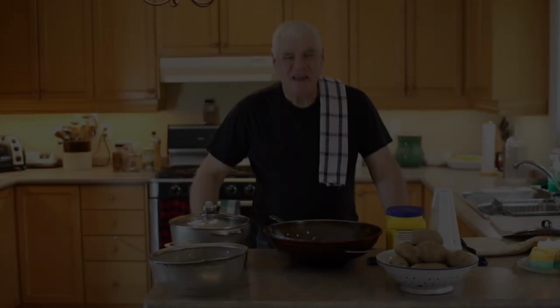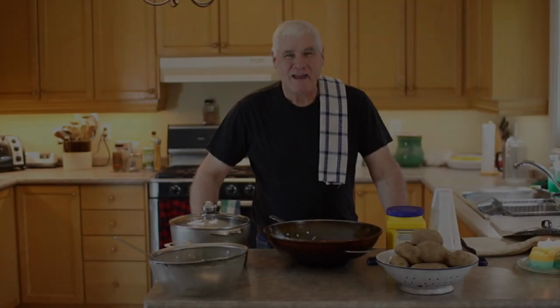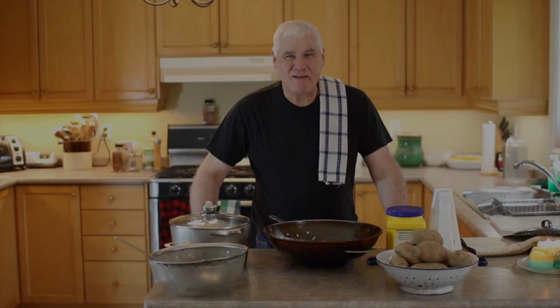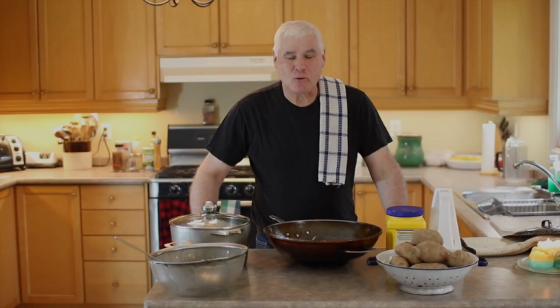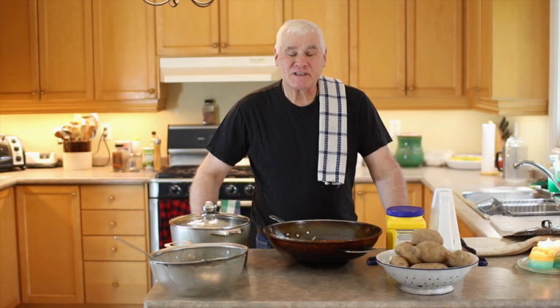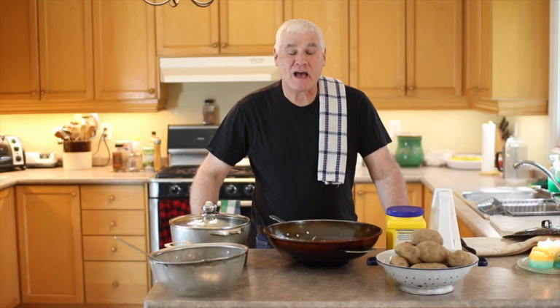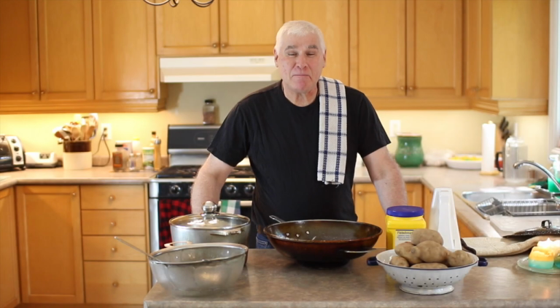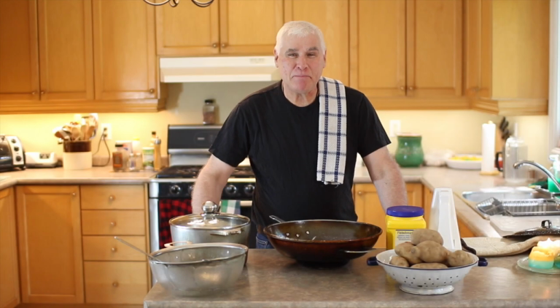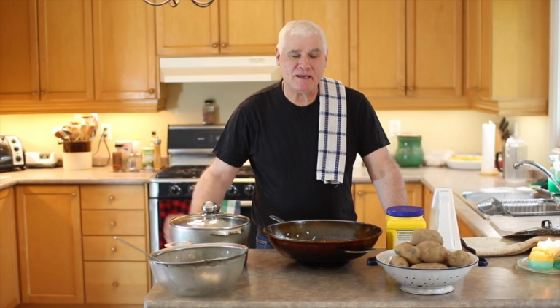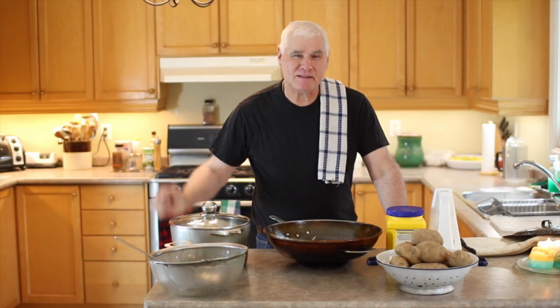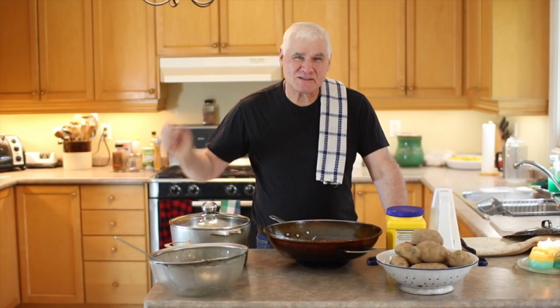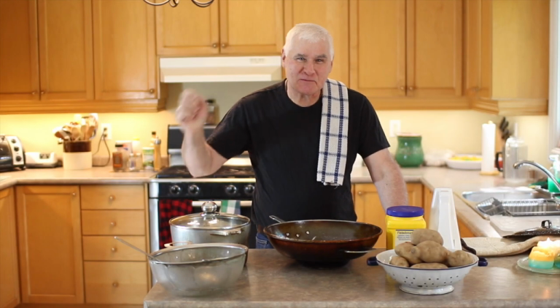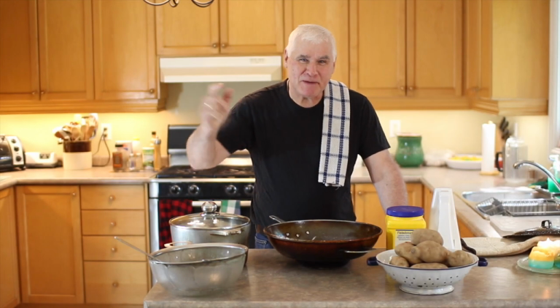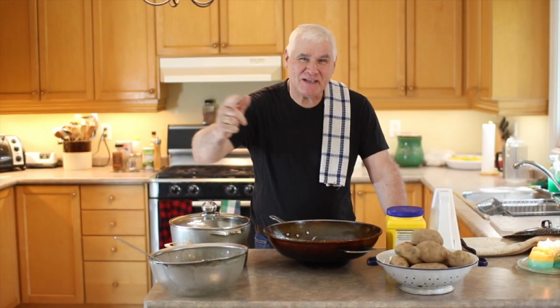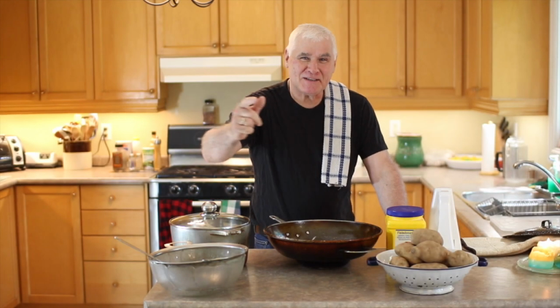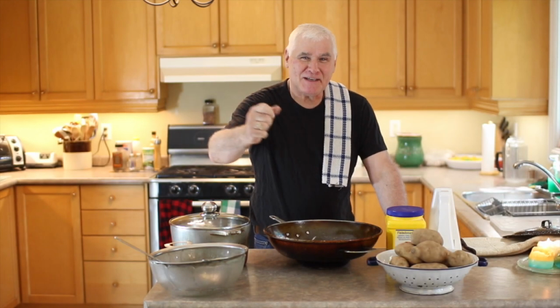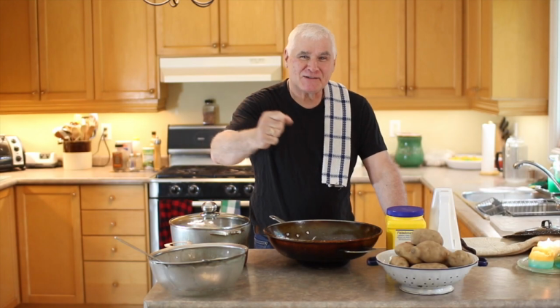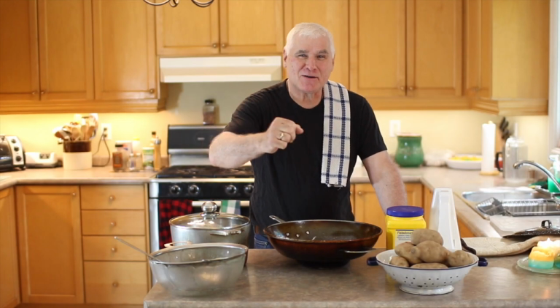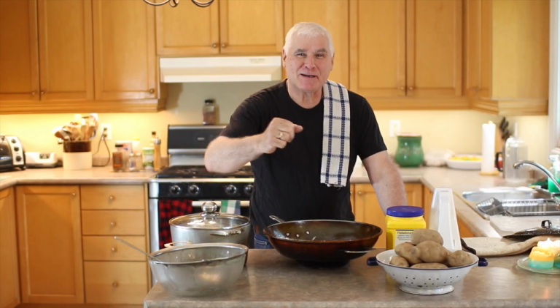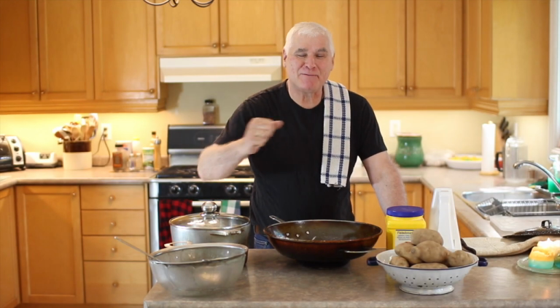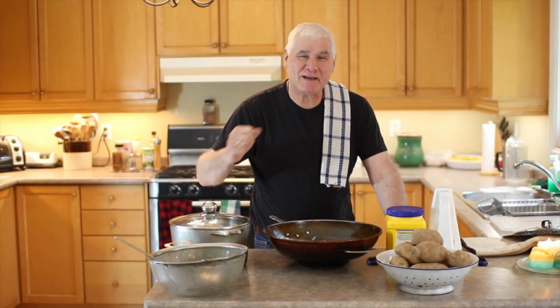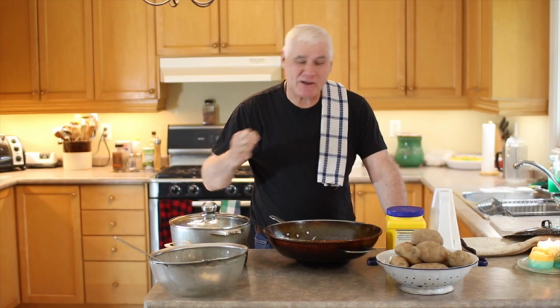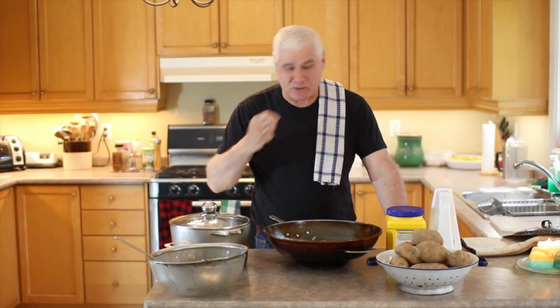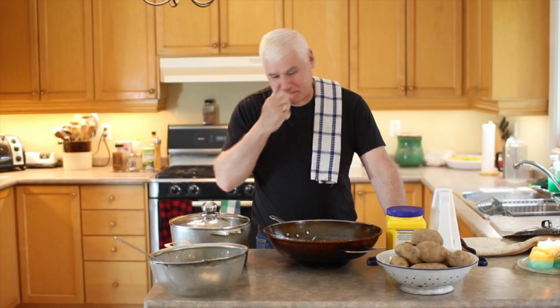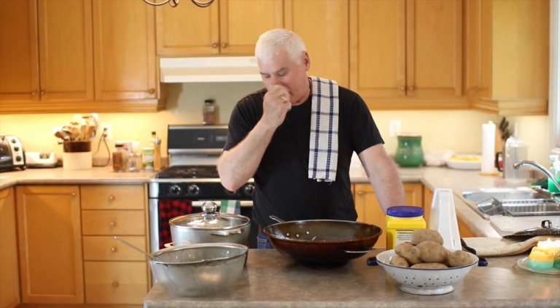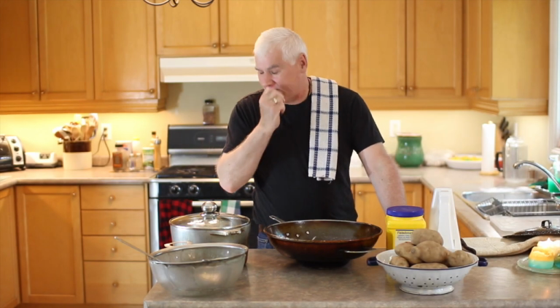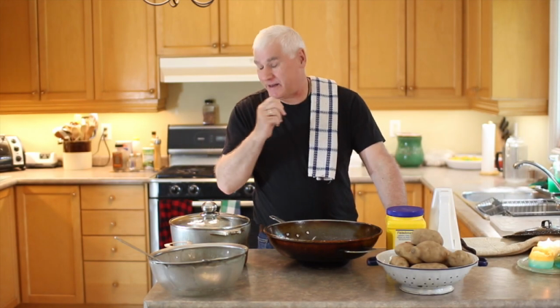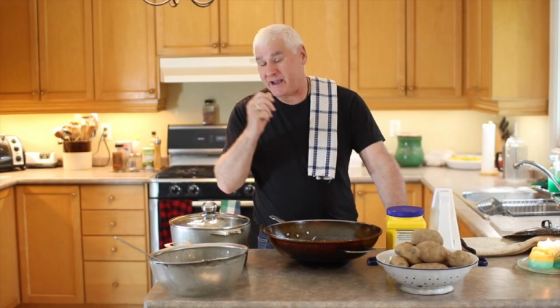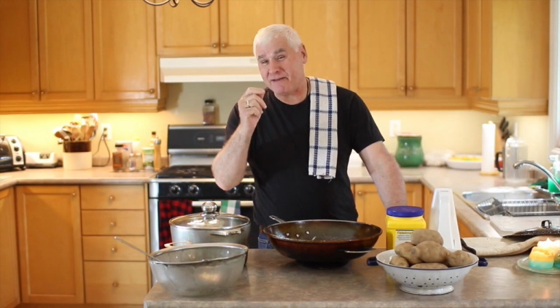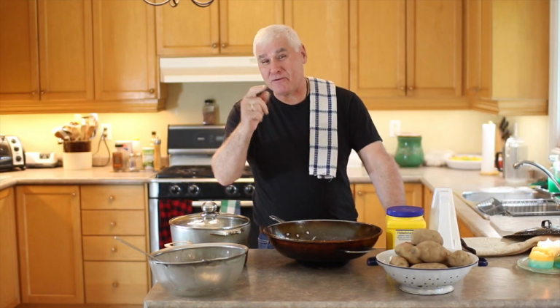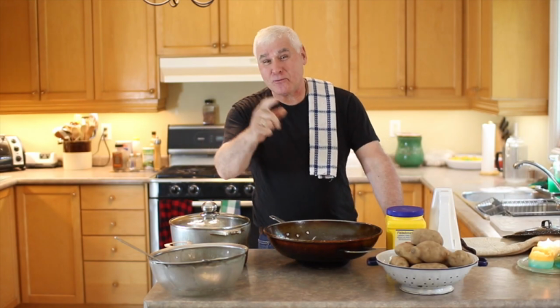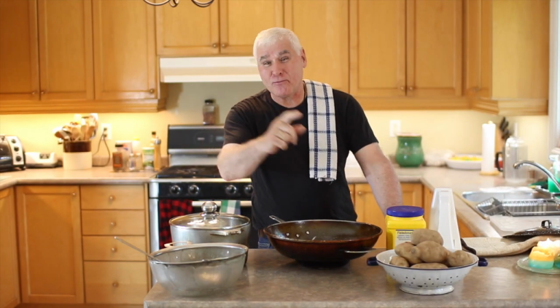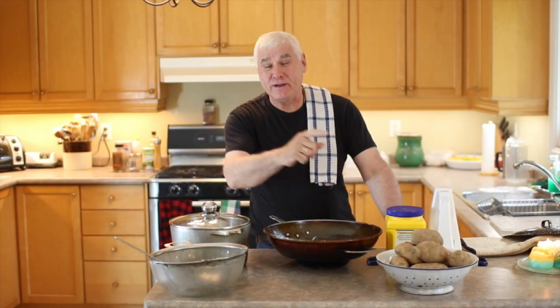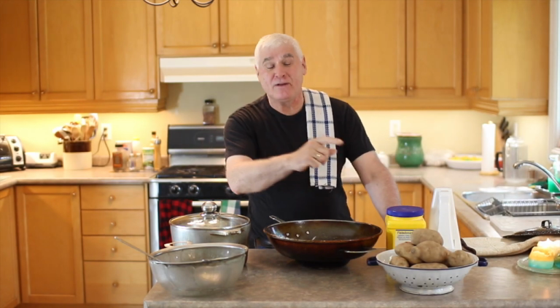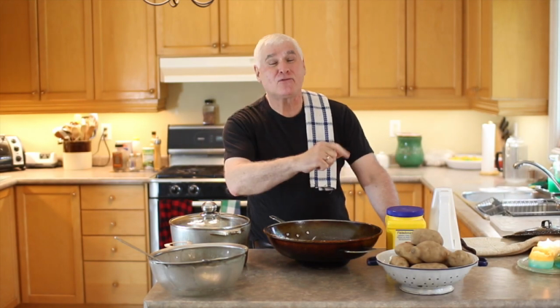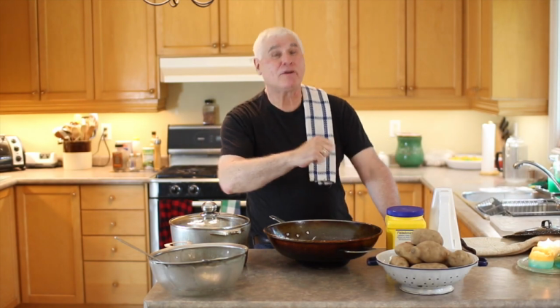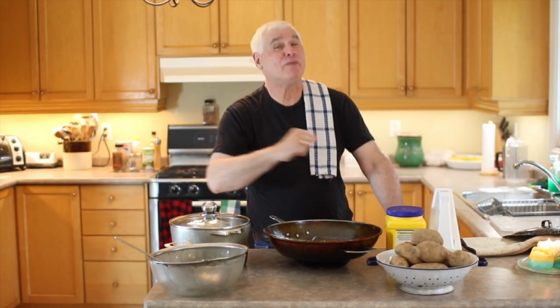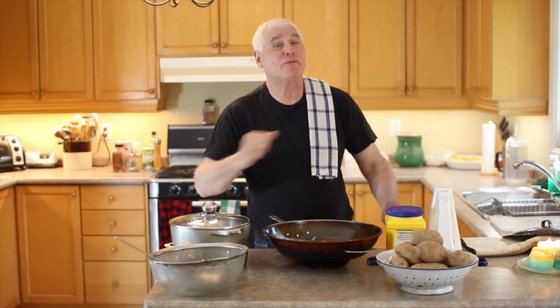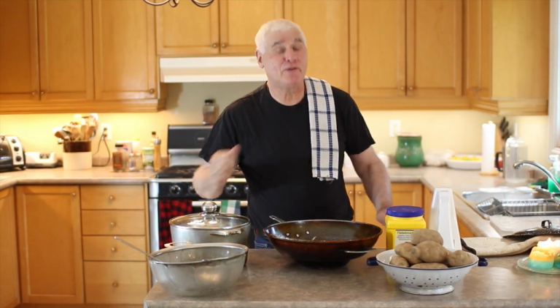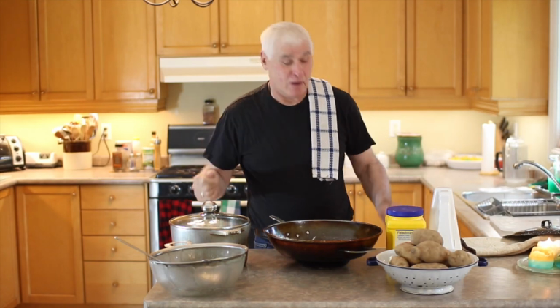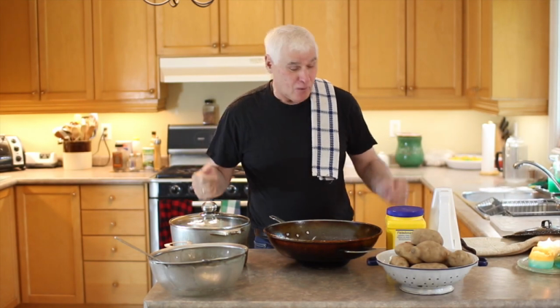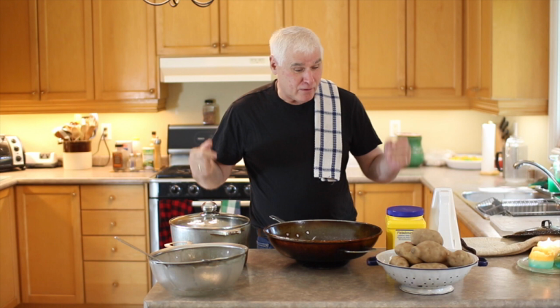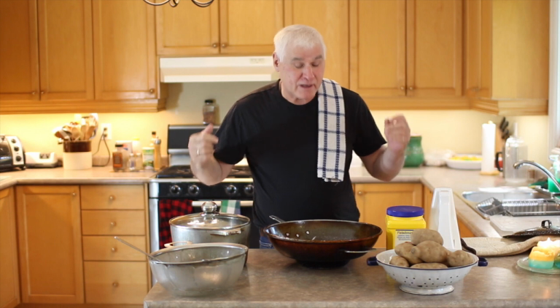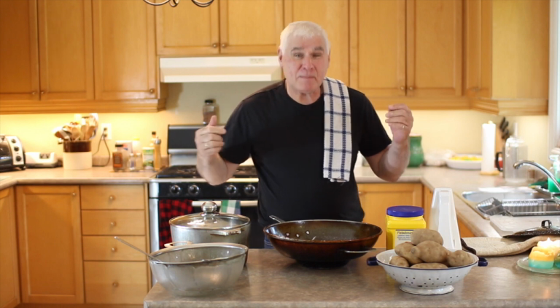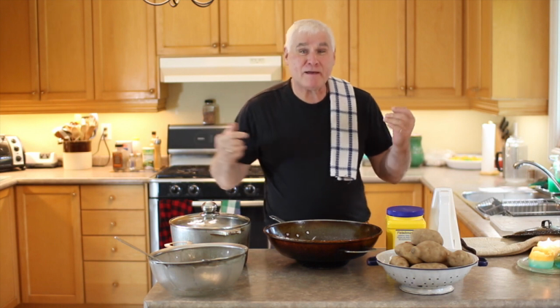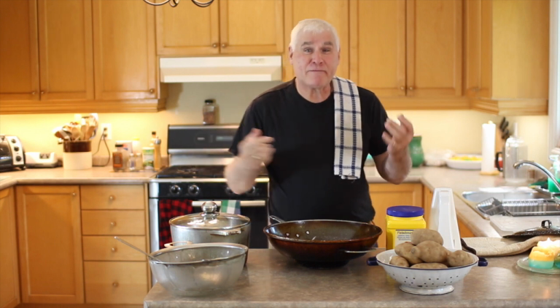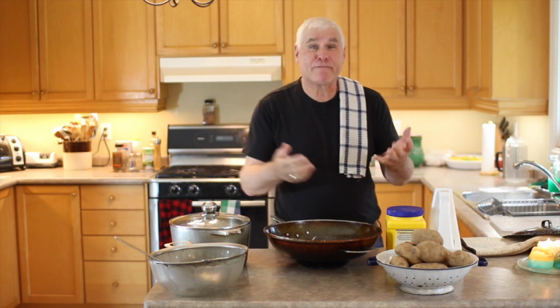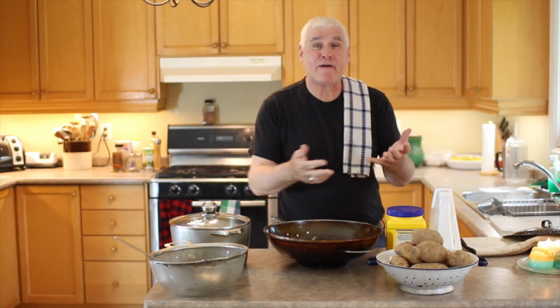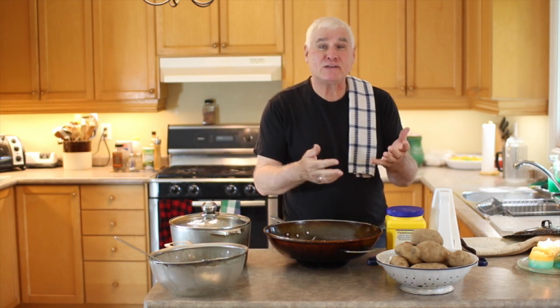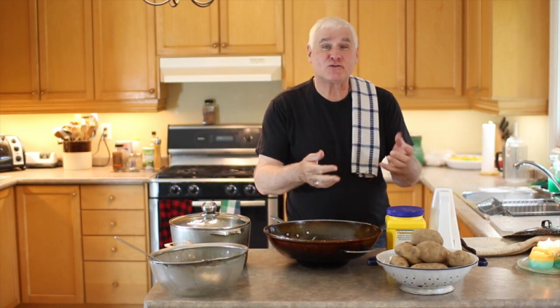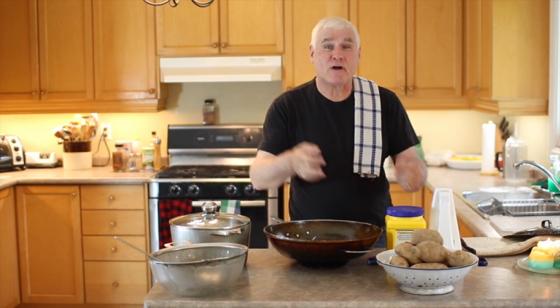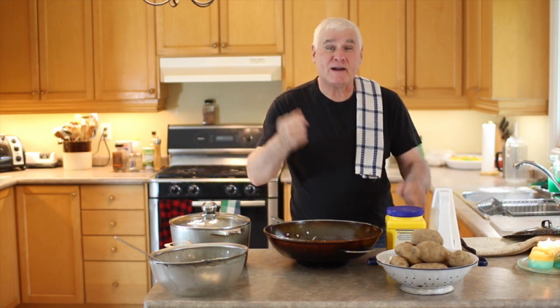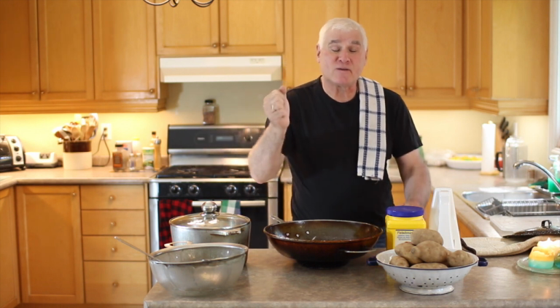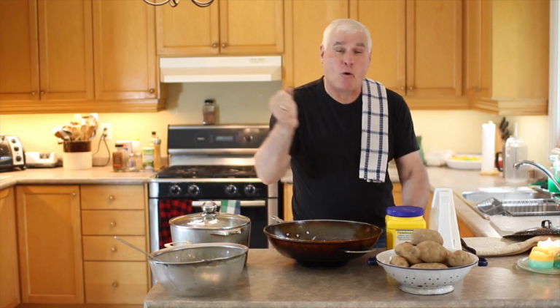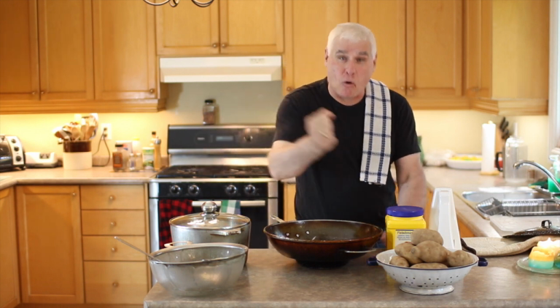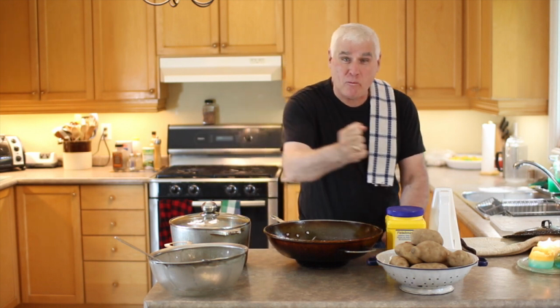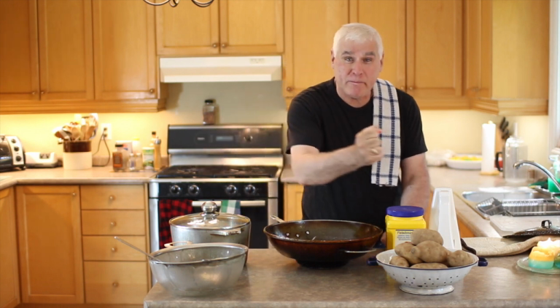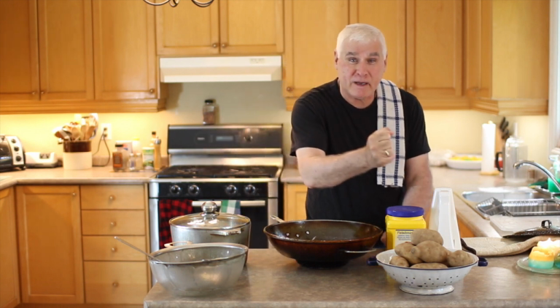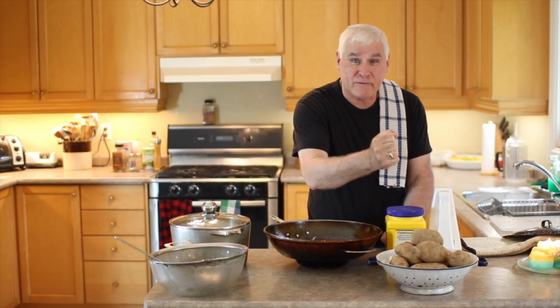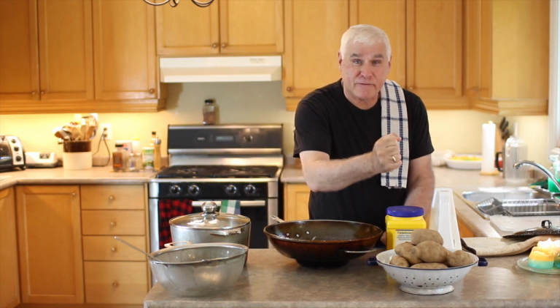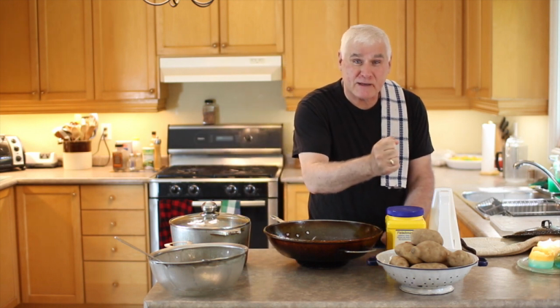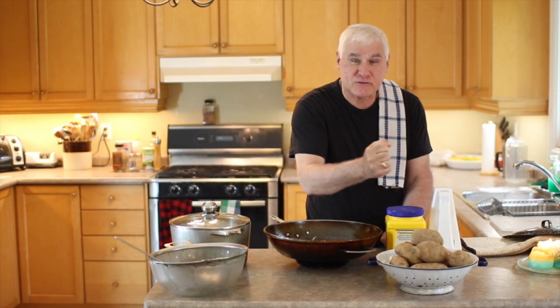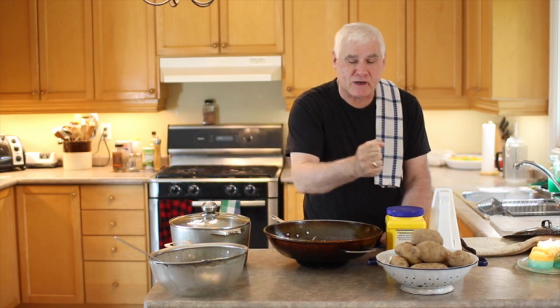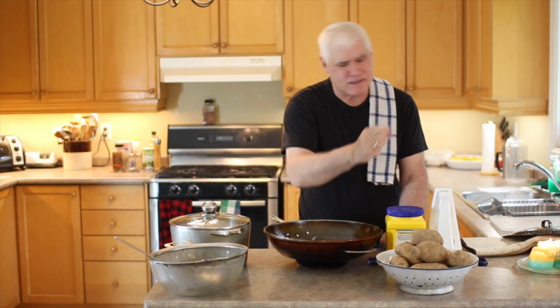Hey folks, I'm Pete and this is Pete's Eats Cookin' Videos! Today I have a real treat for you. We're going to make French fries — homemade French fries.